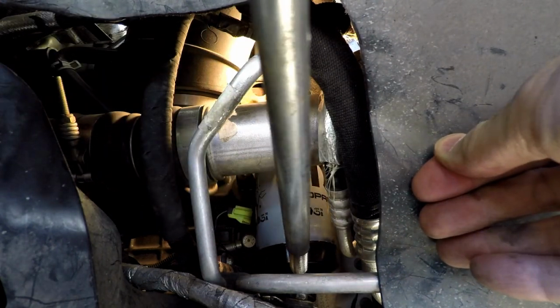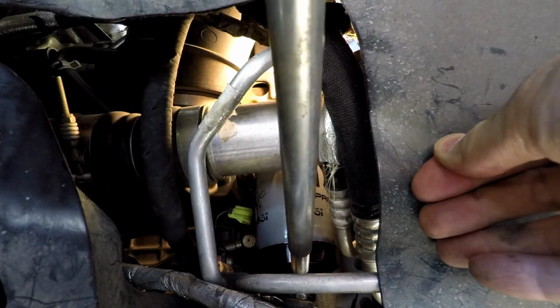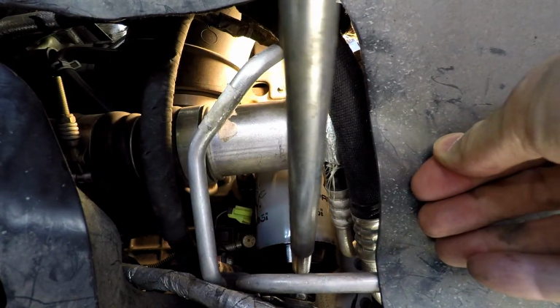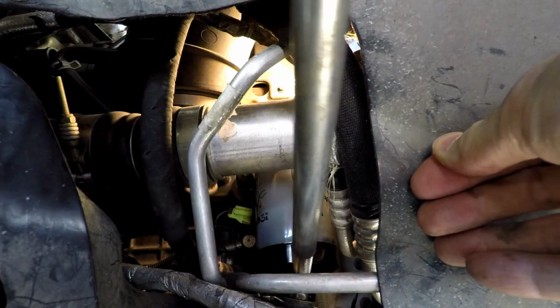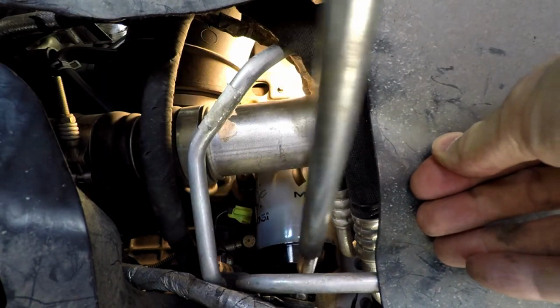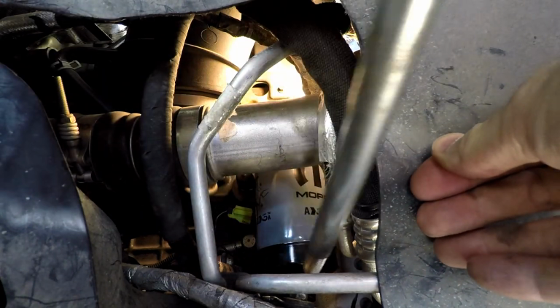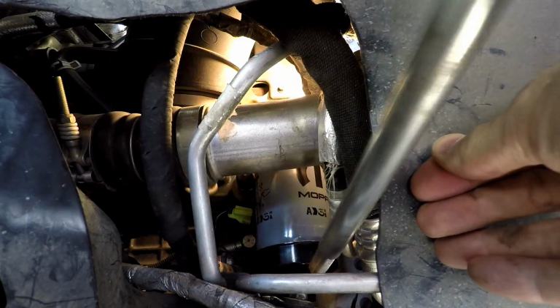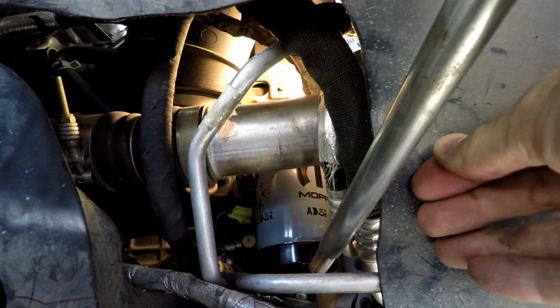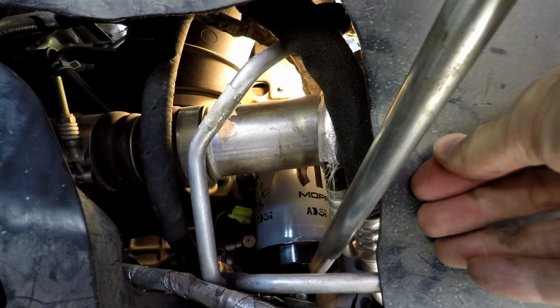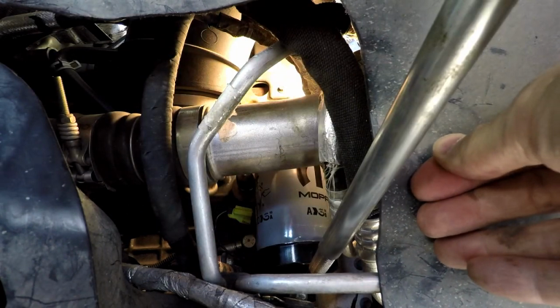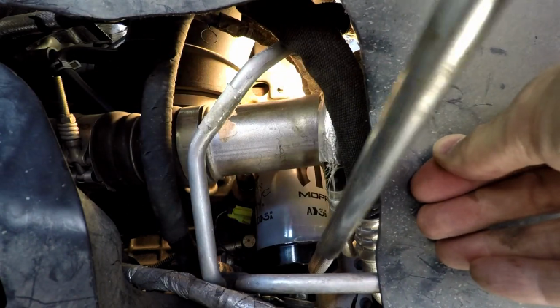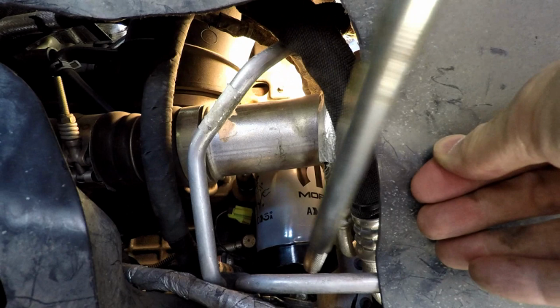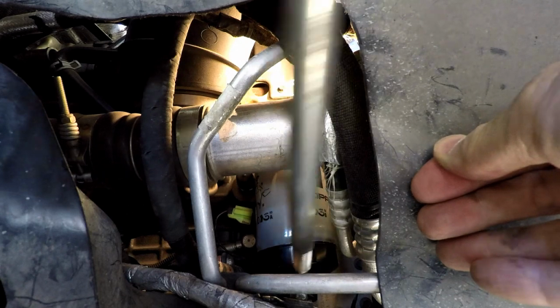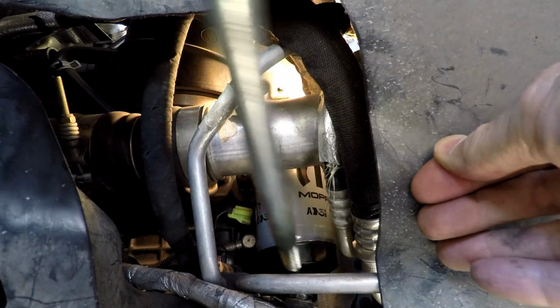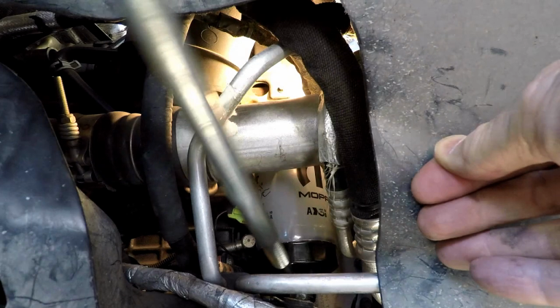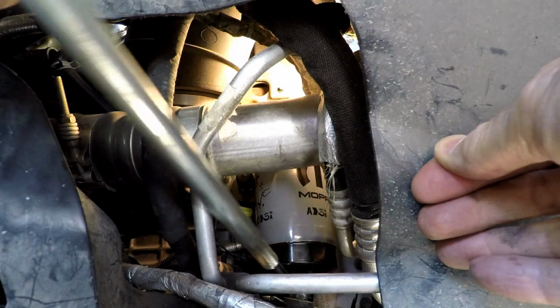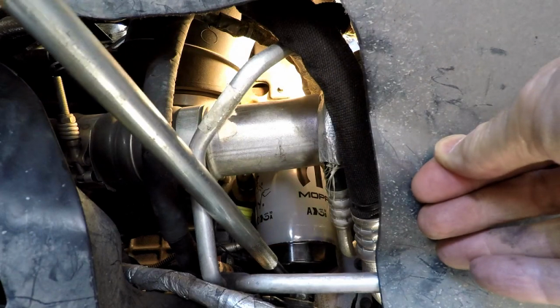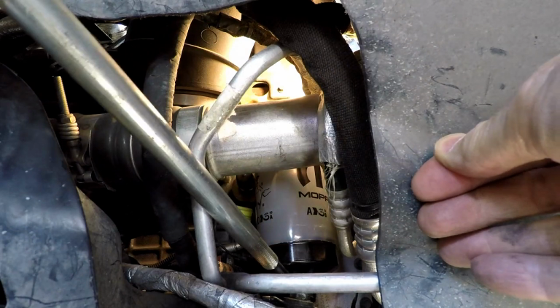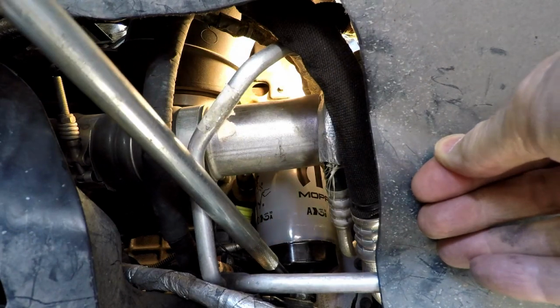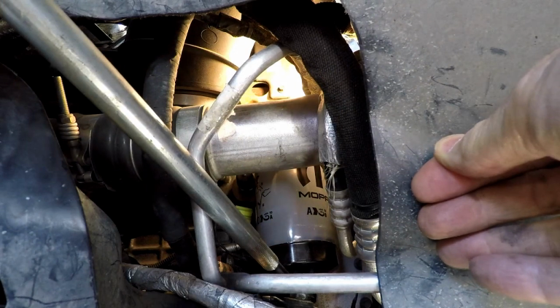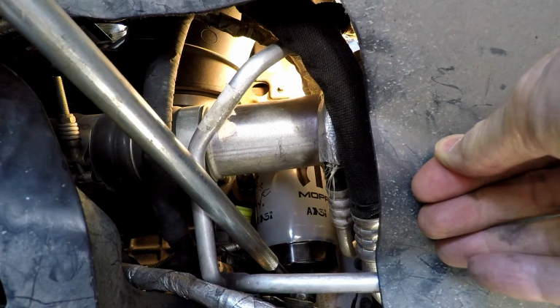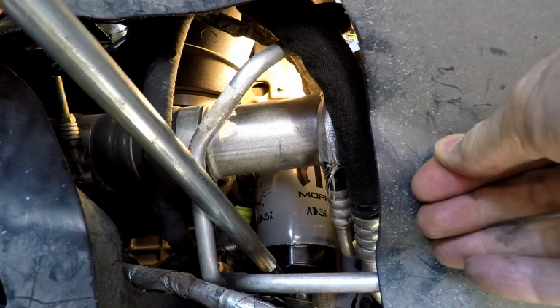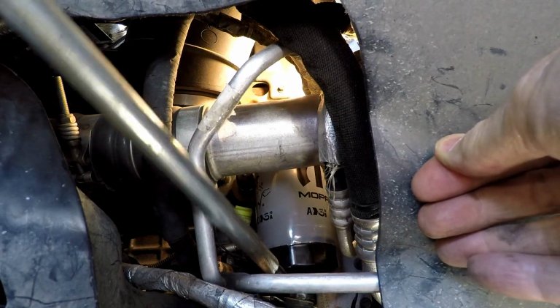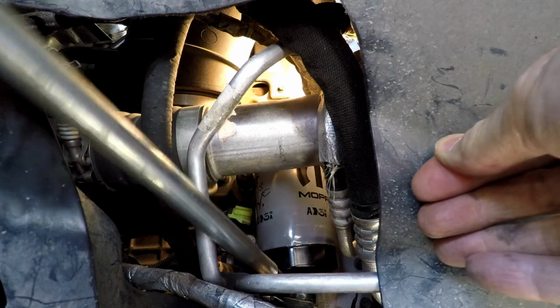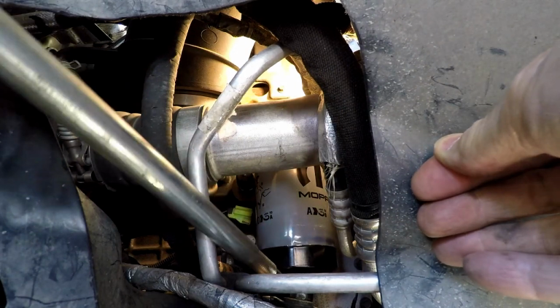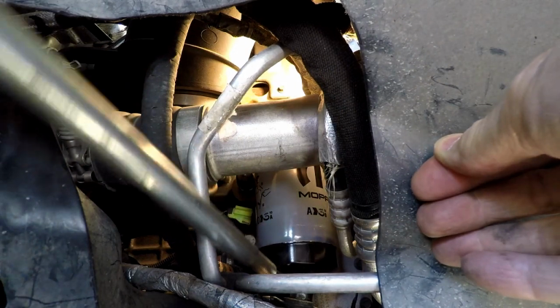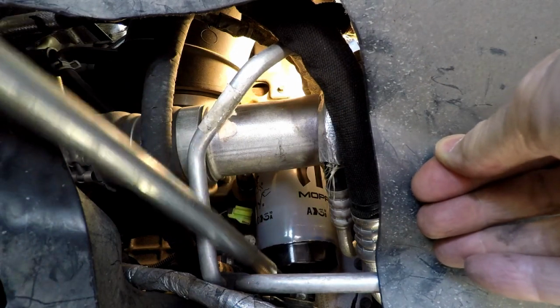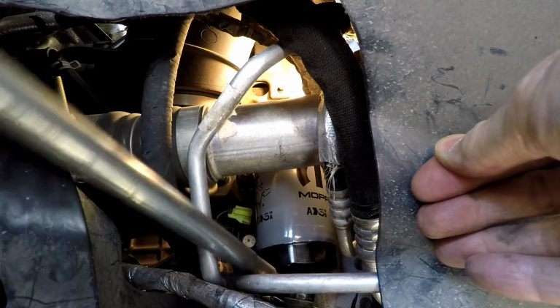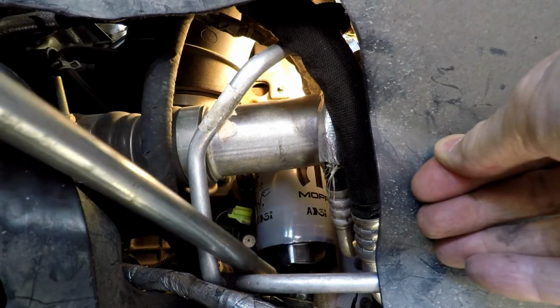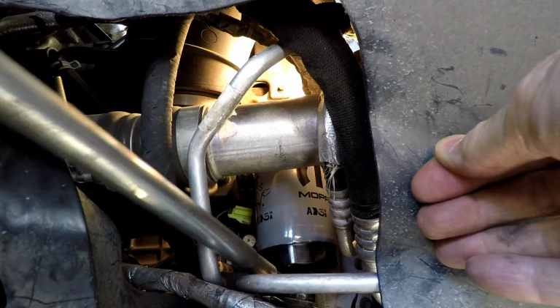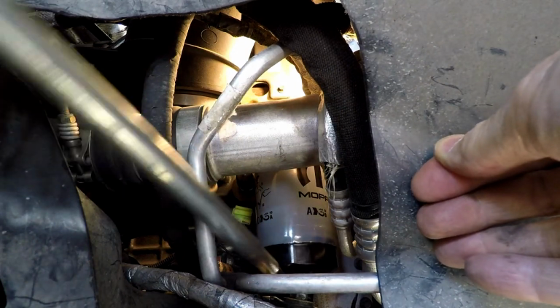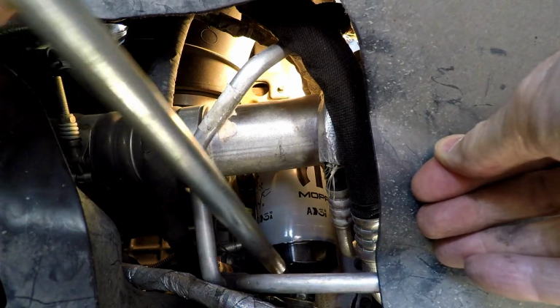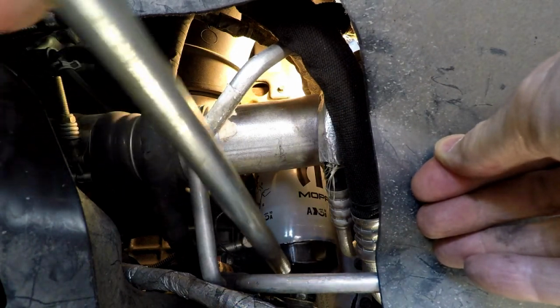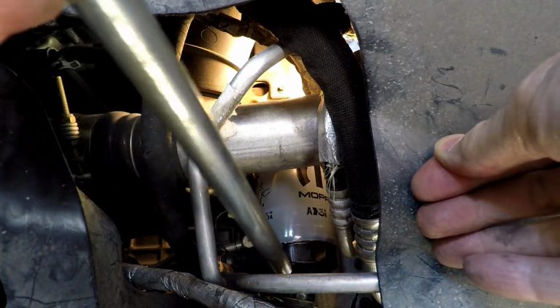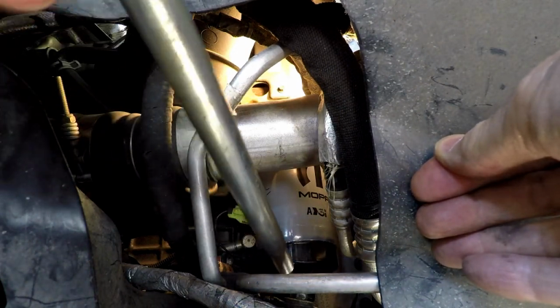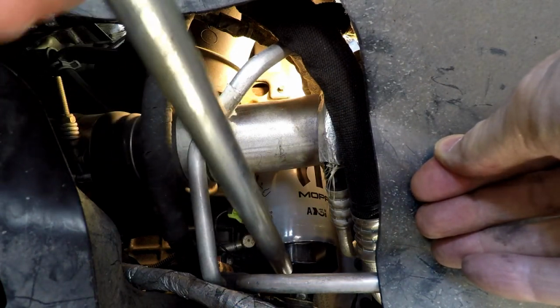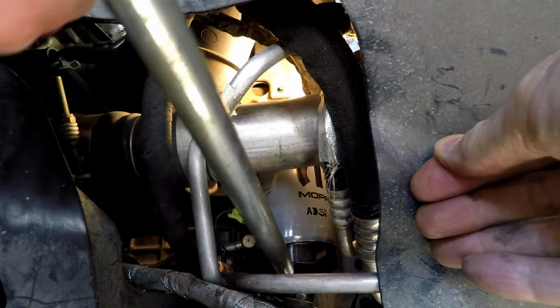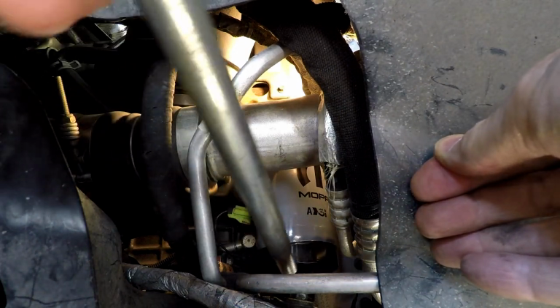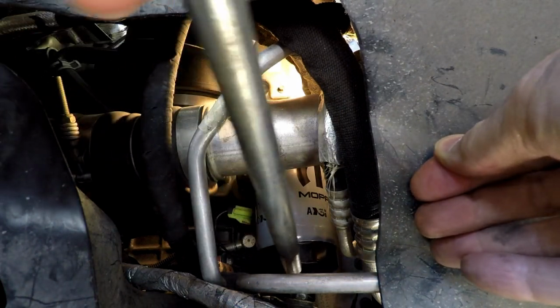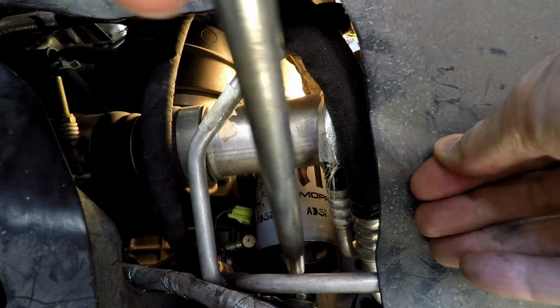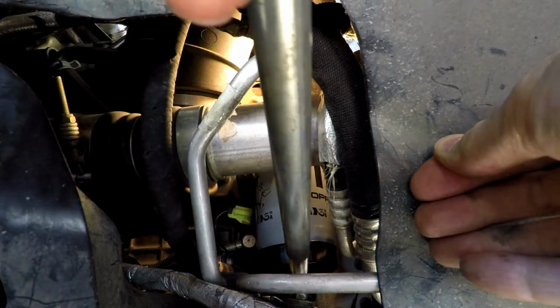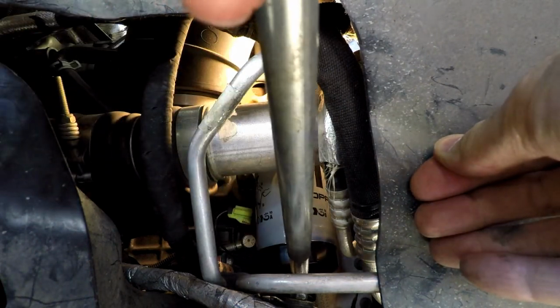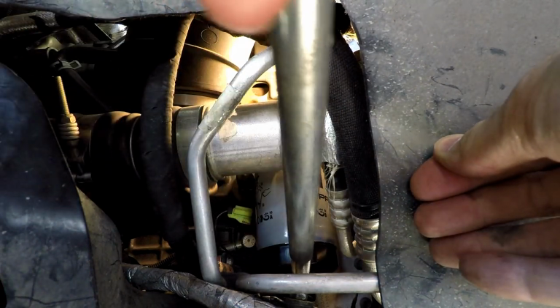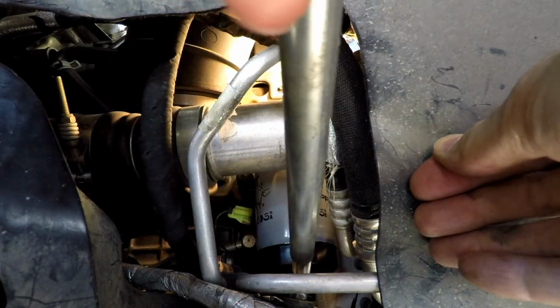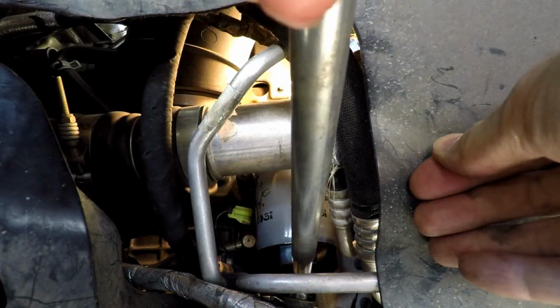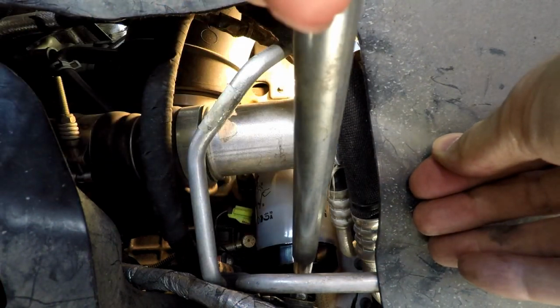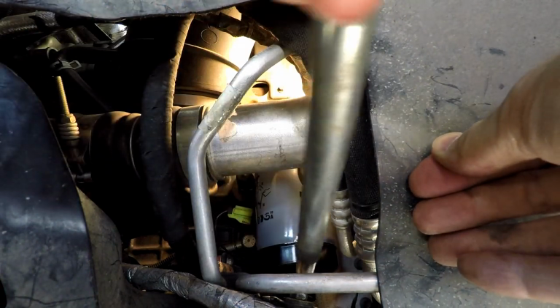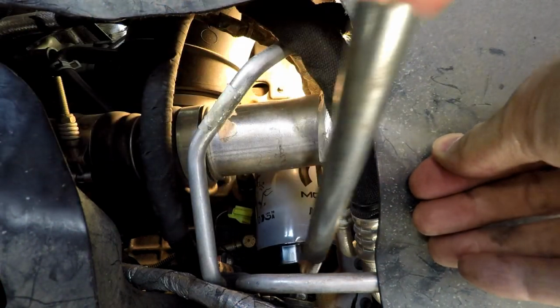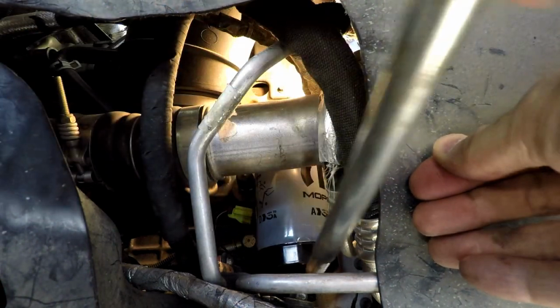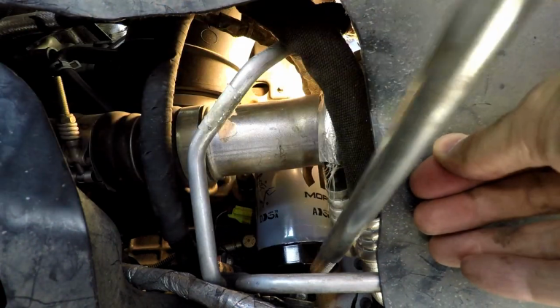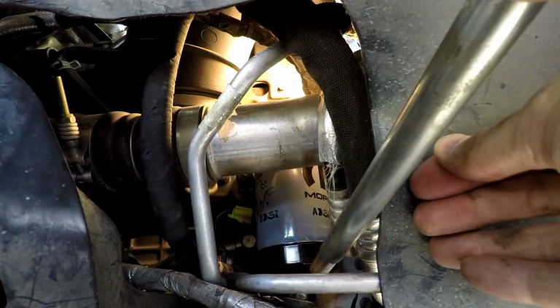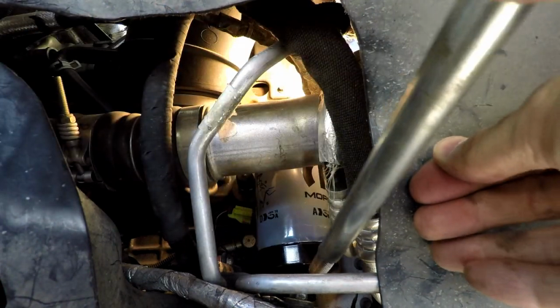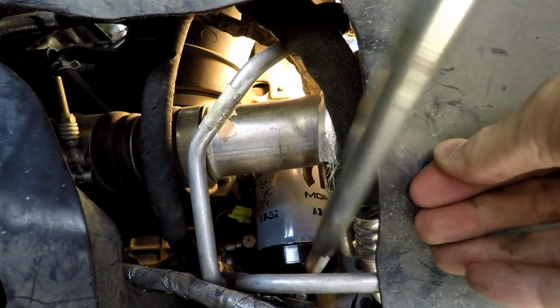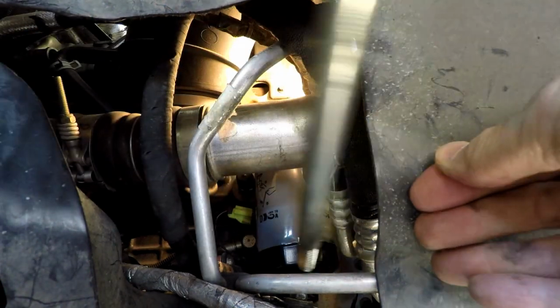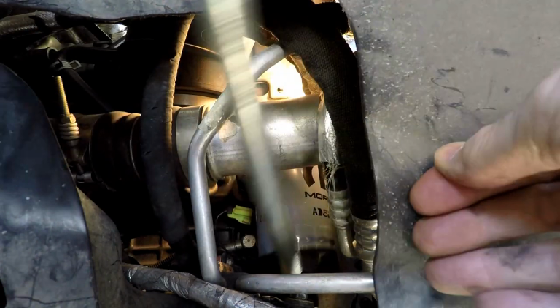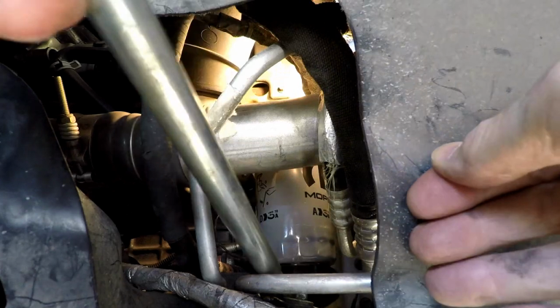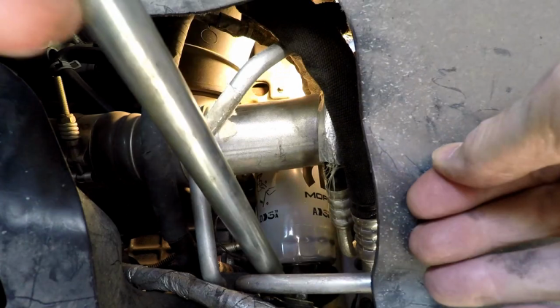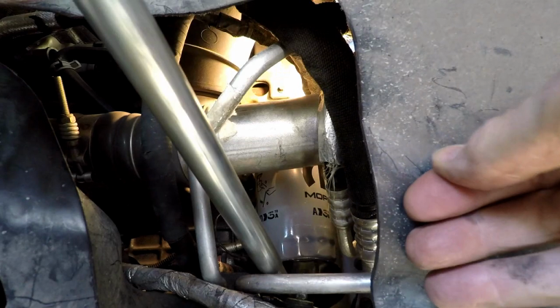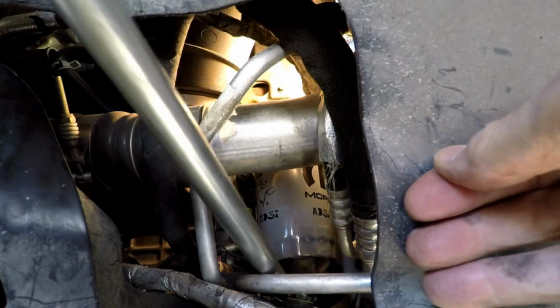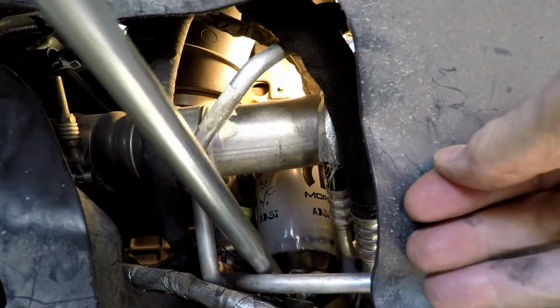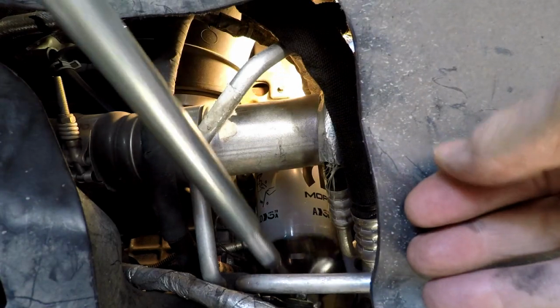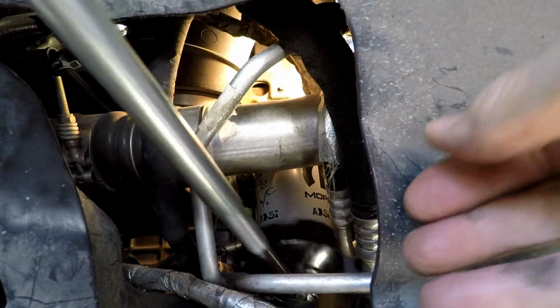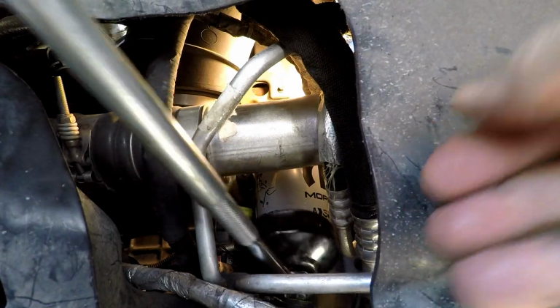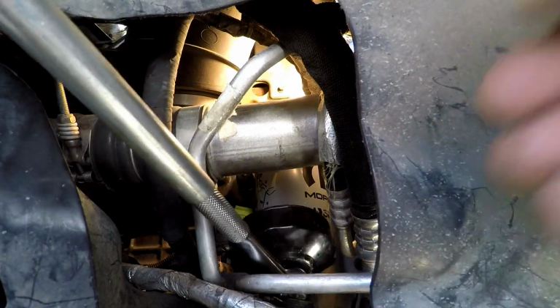Looks like I'm overtightening it but I'm barely moving it as you can see. I think that's got it.